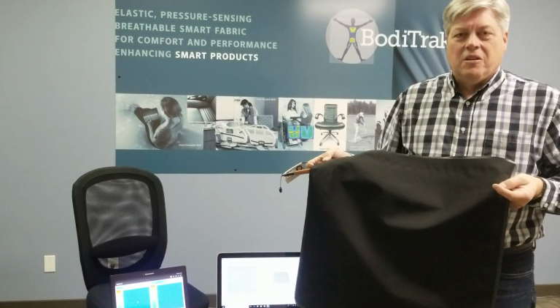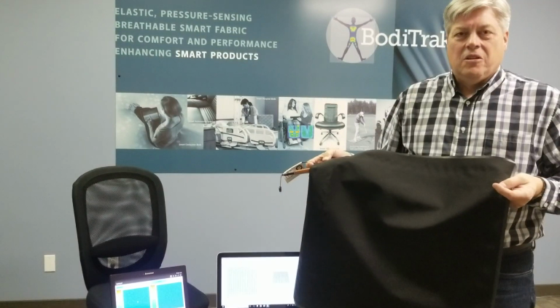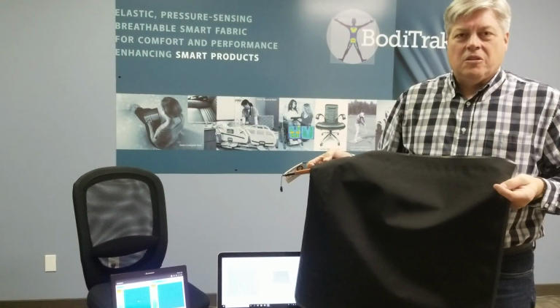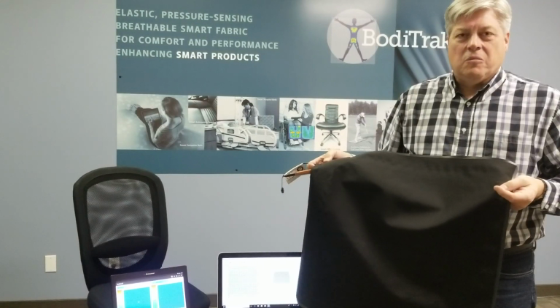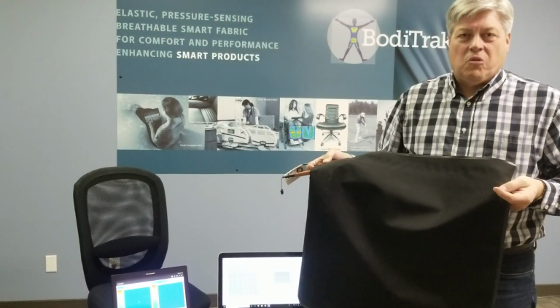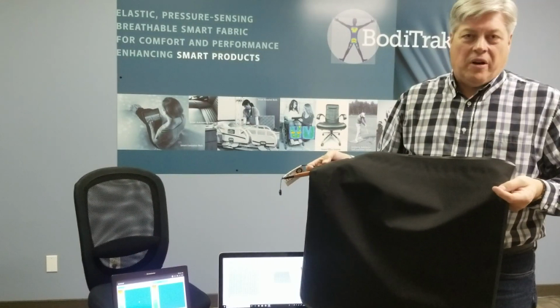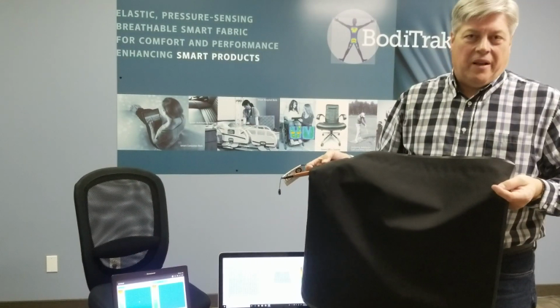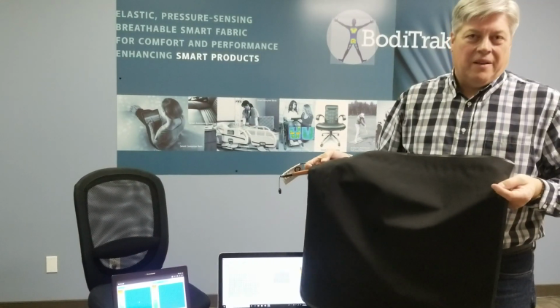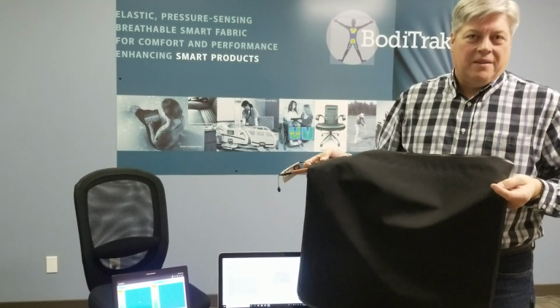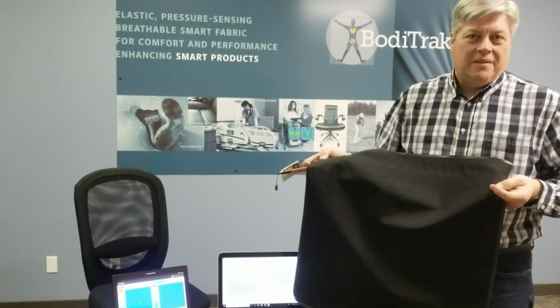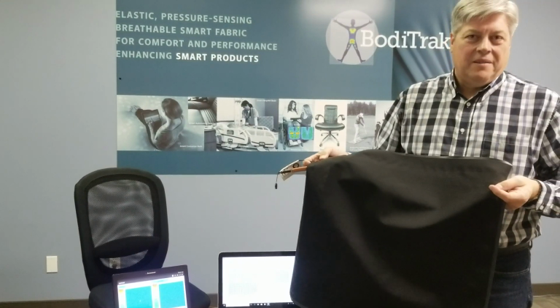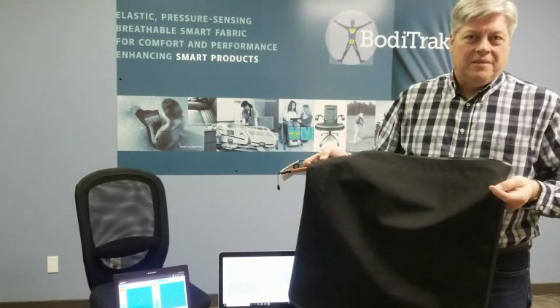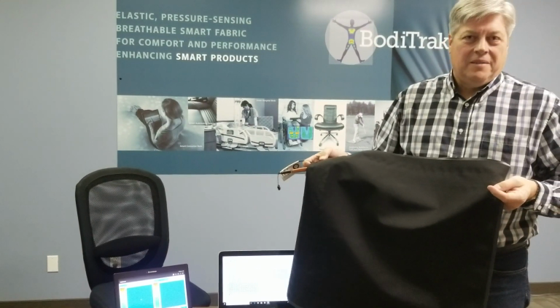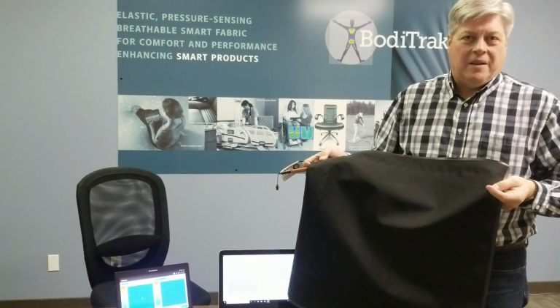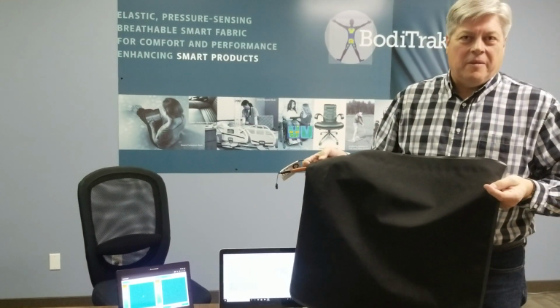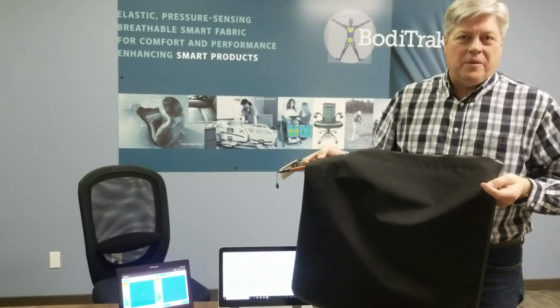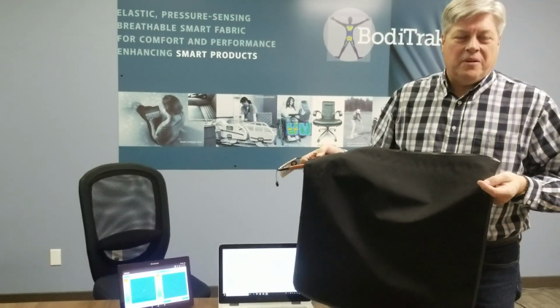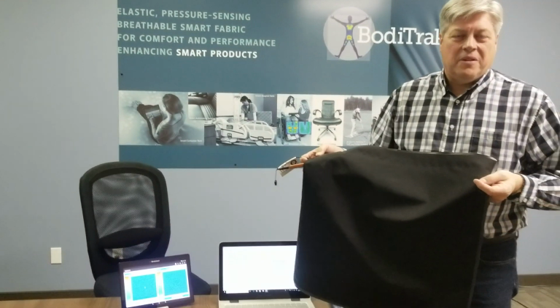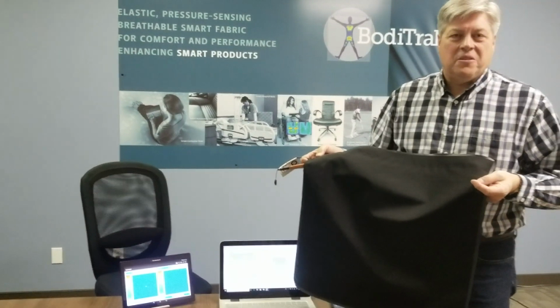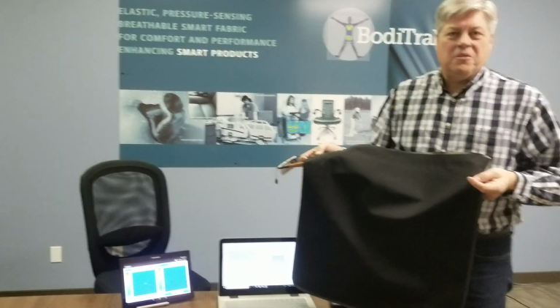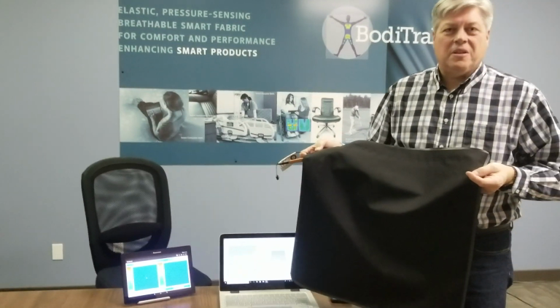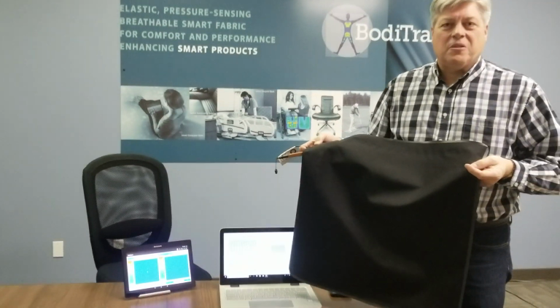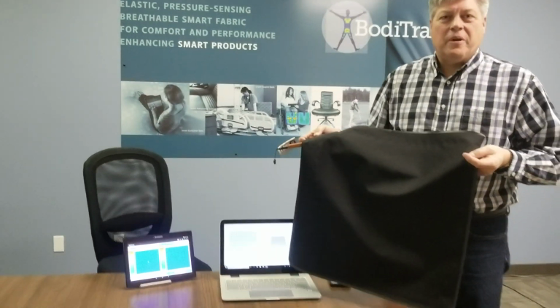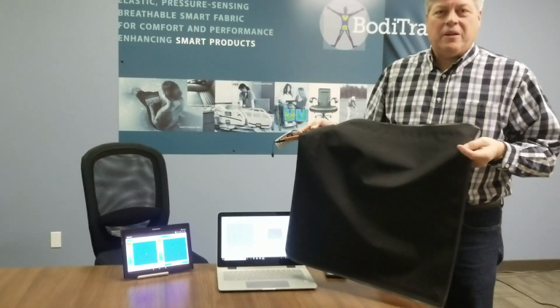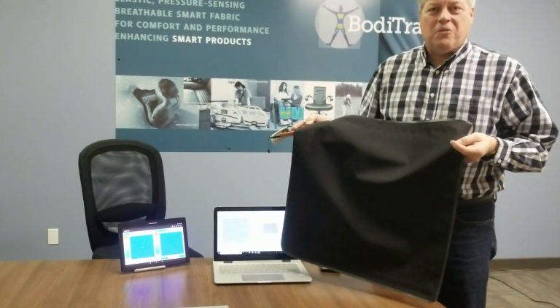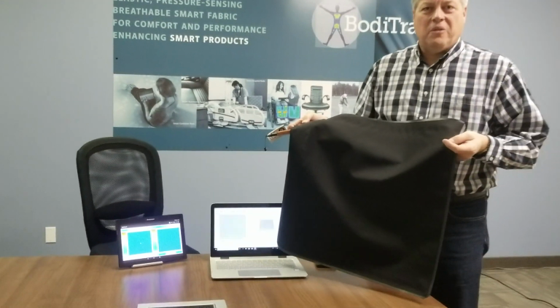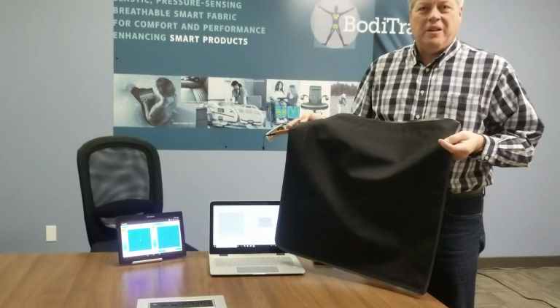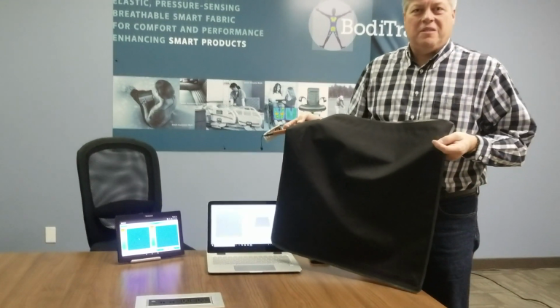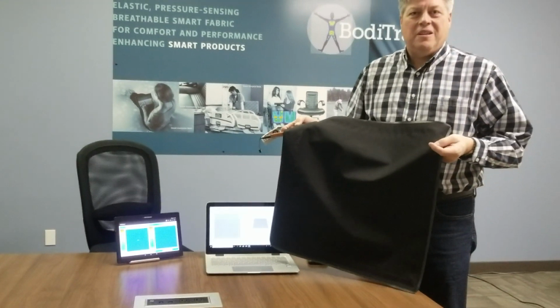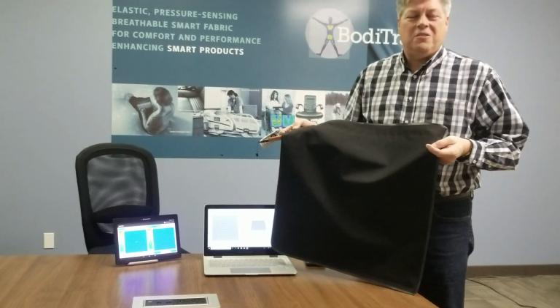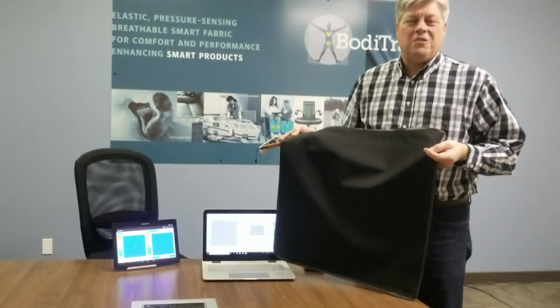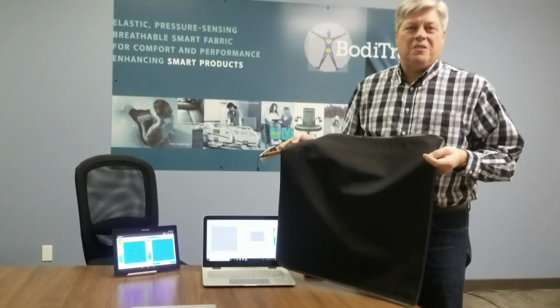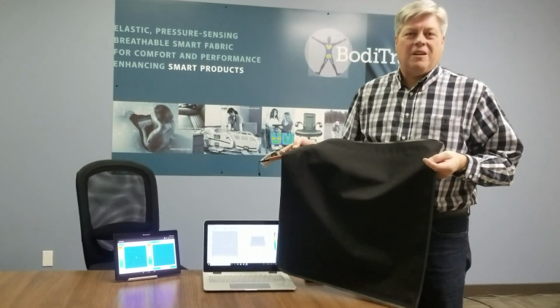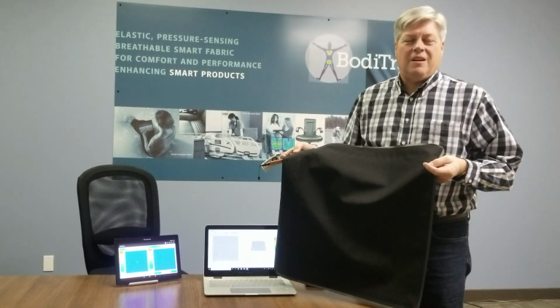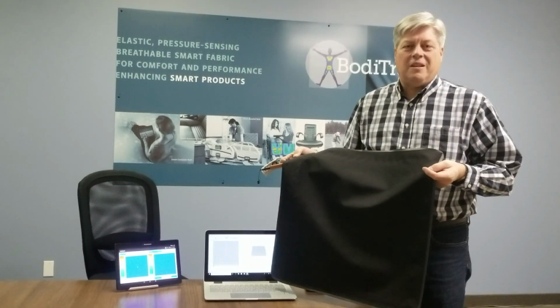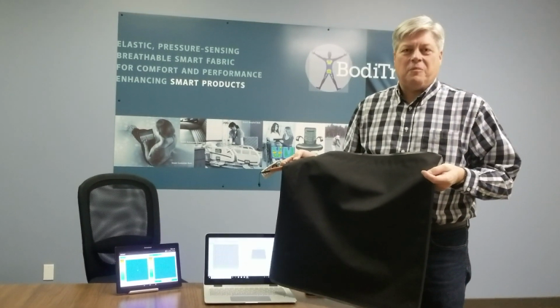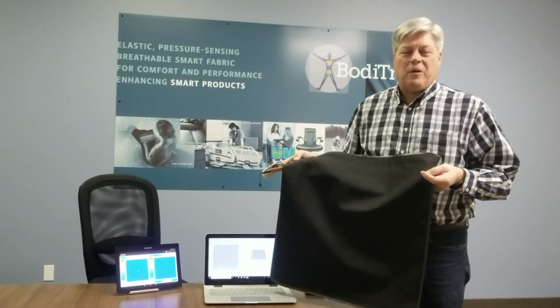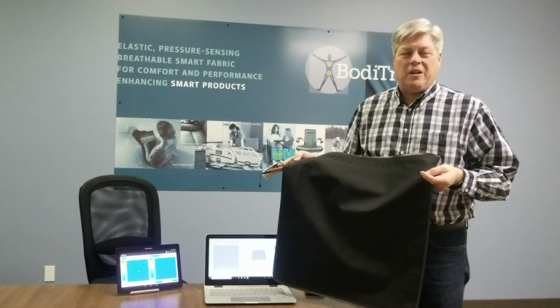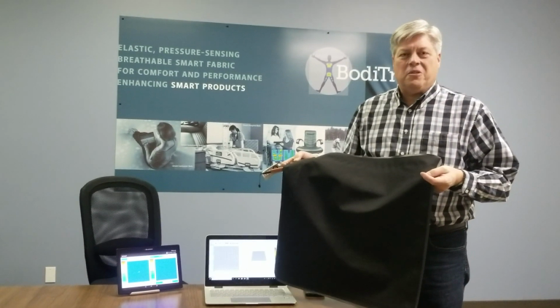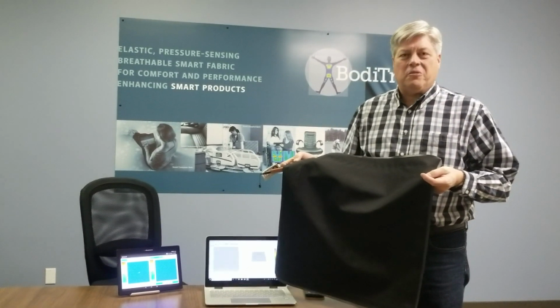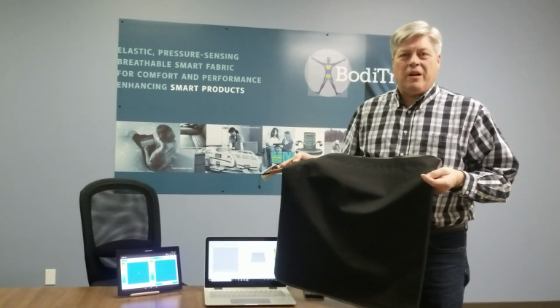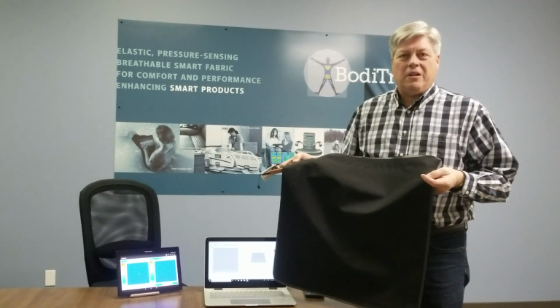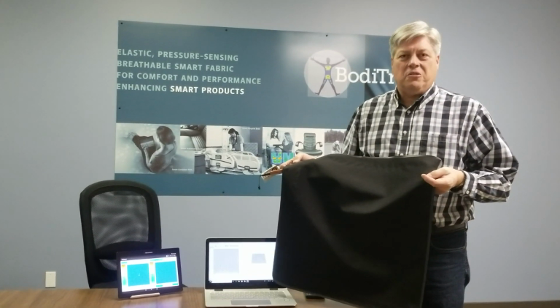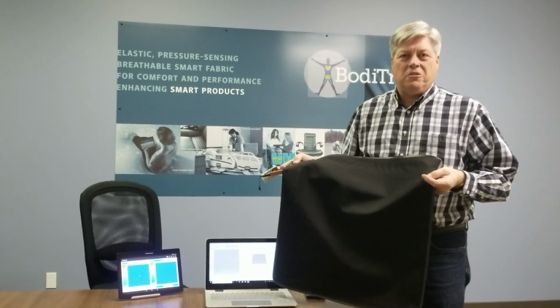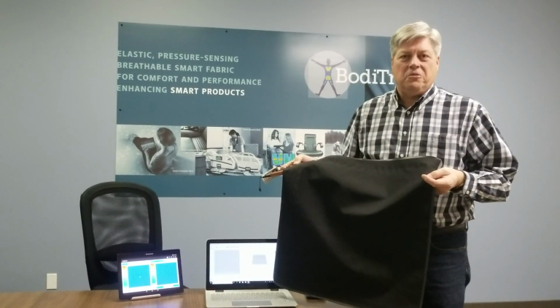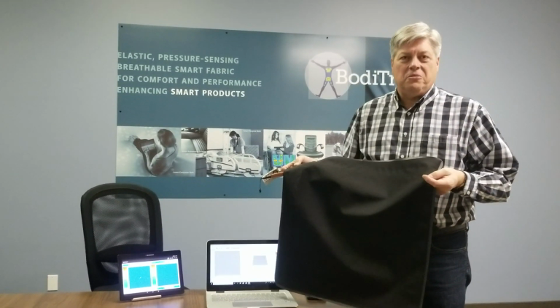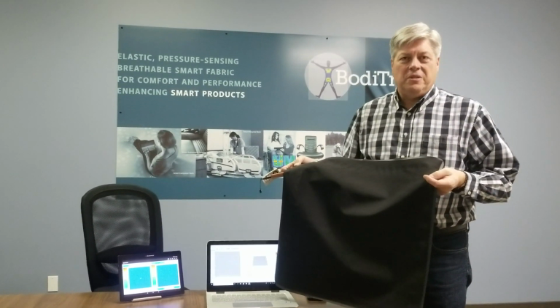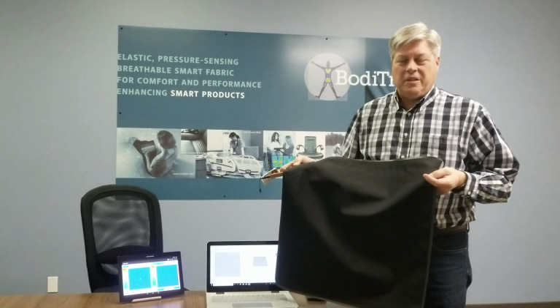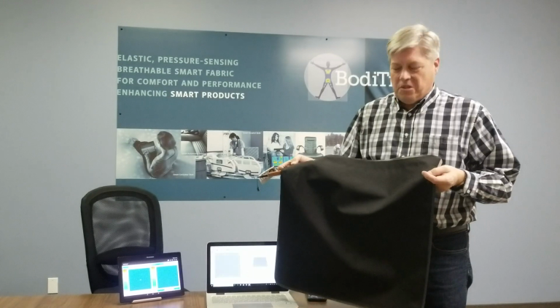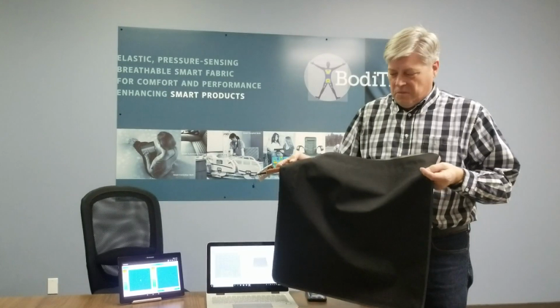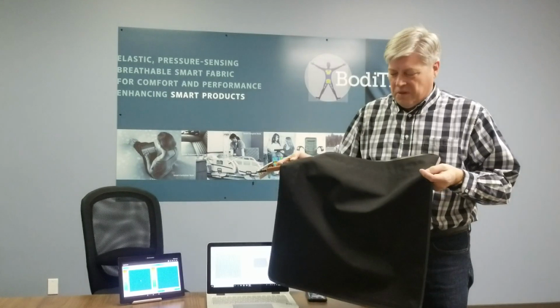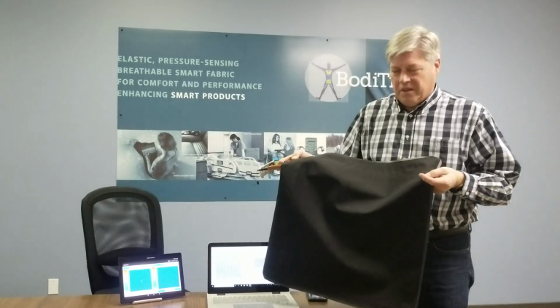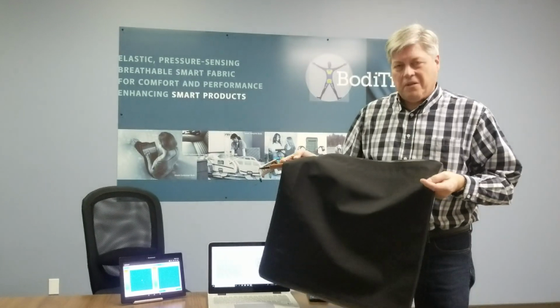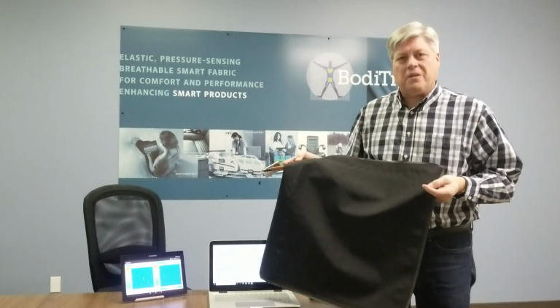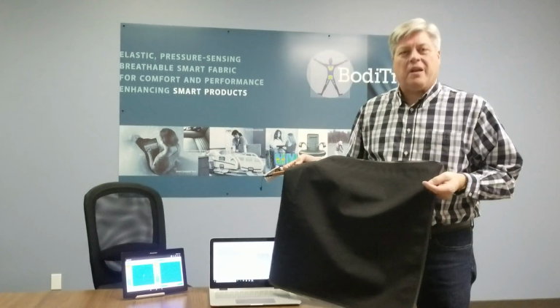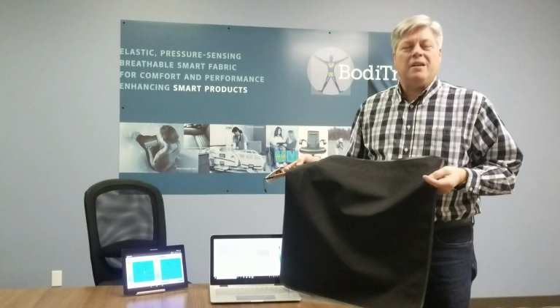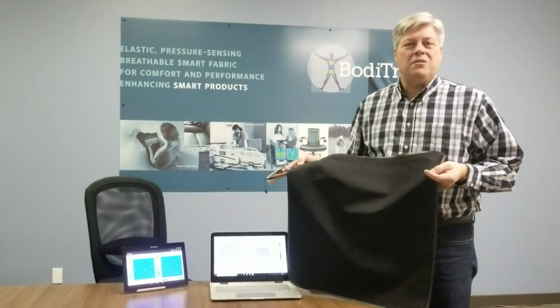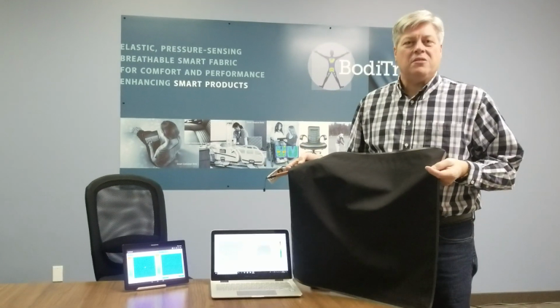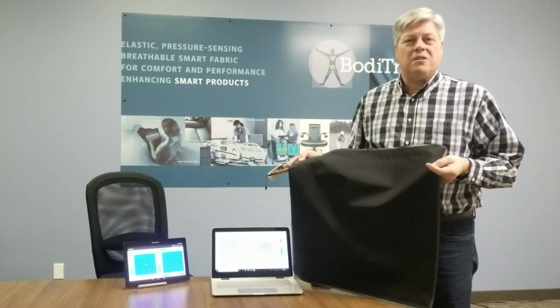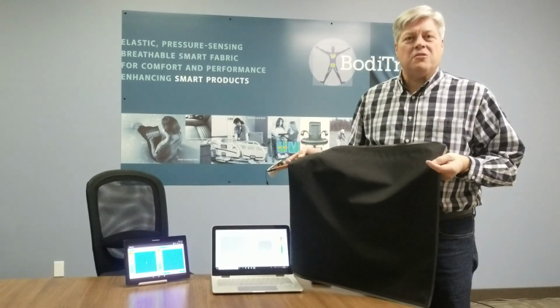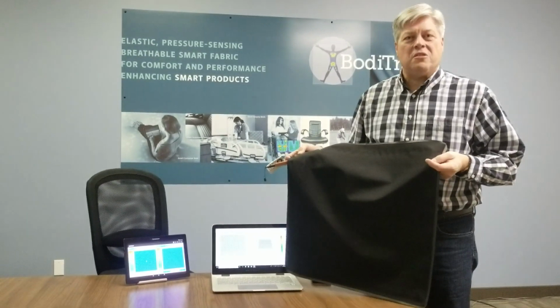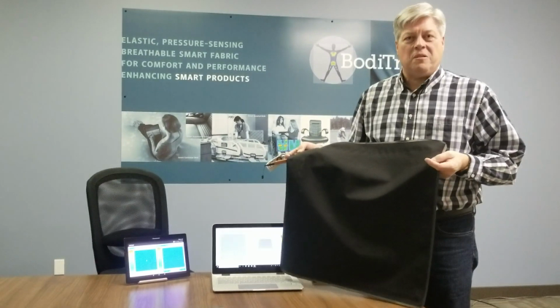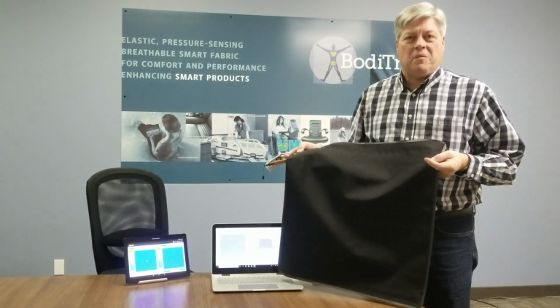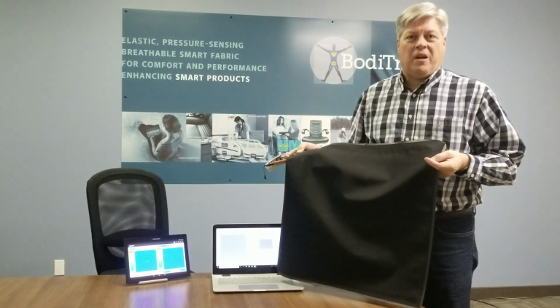Good morning. I'm here to do a quick orientation on BodyTrack 2 — in this particular case, a seat mat.